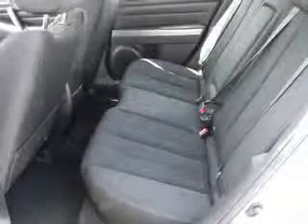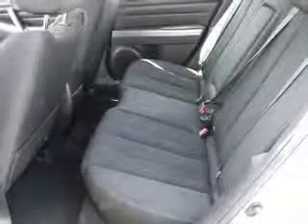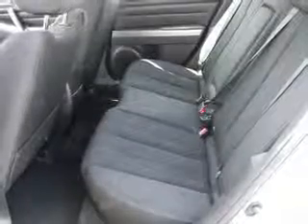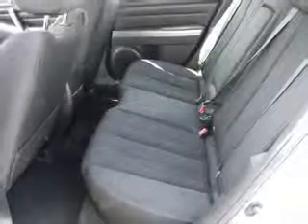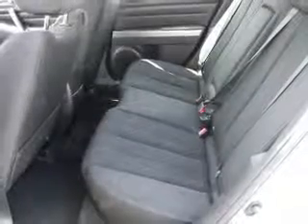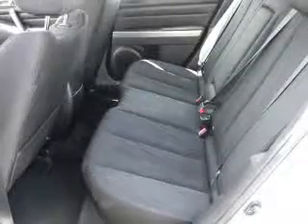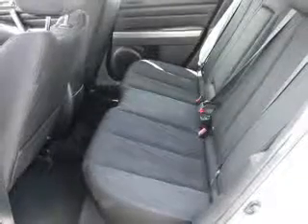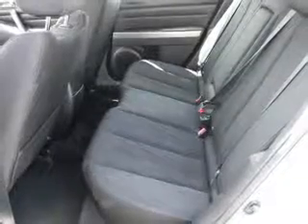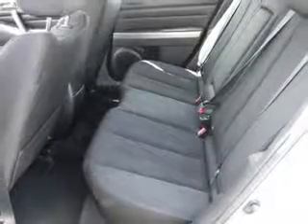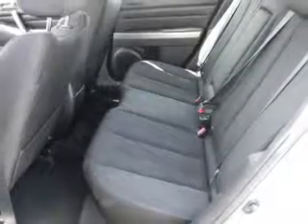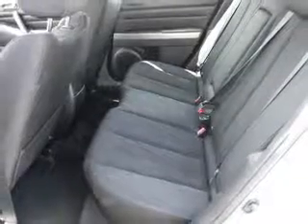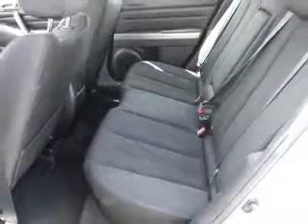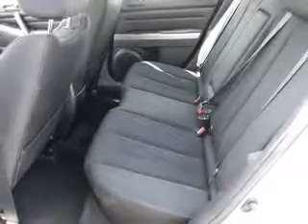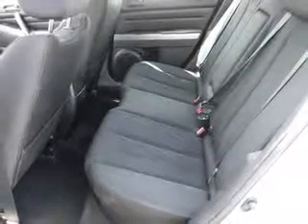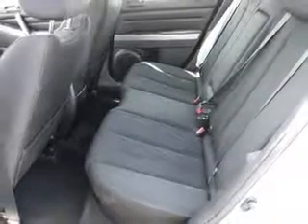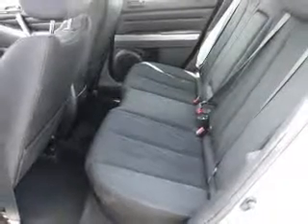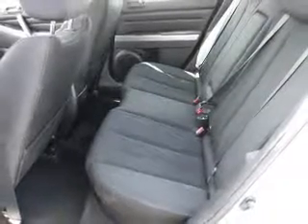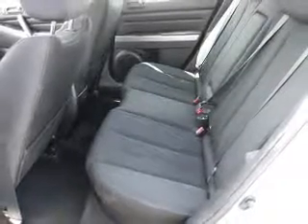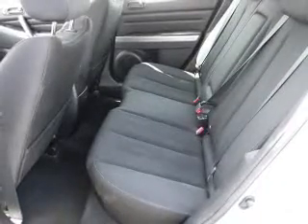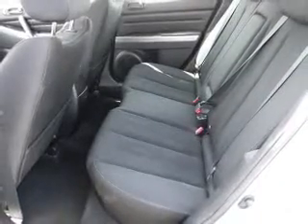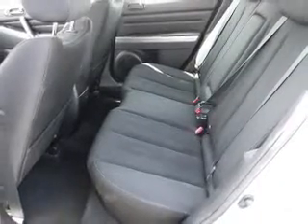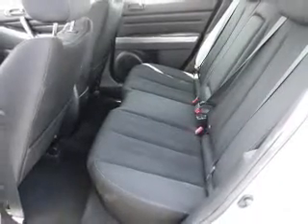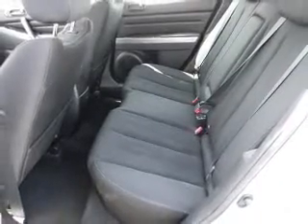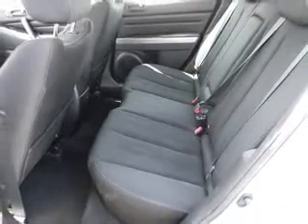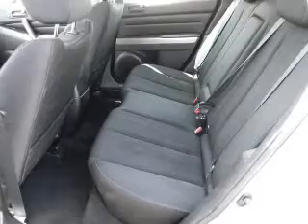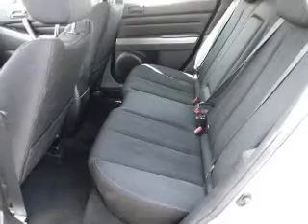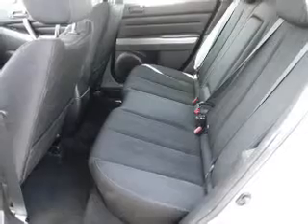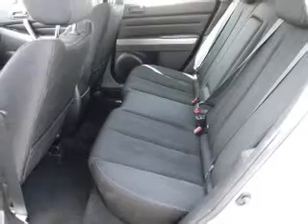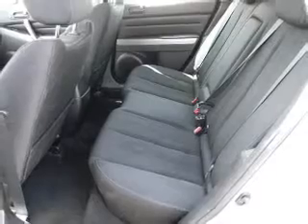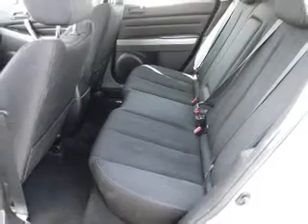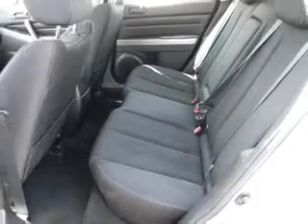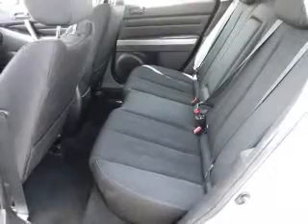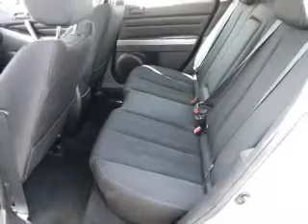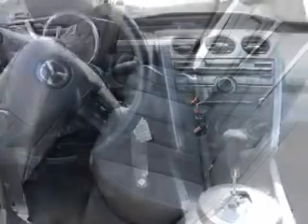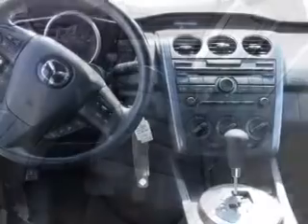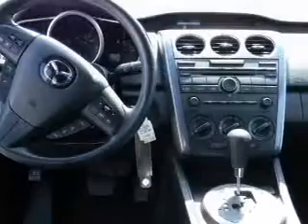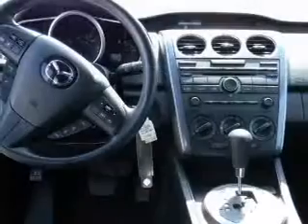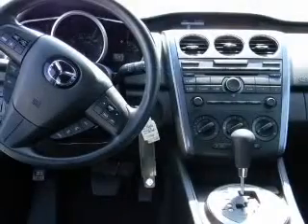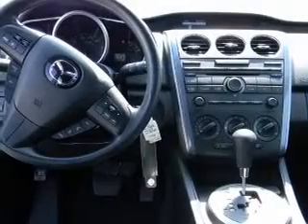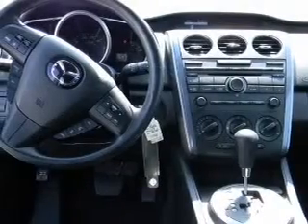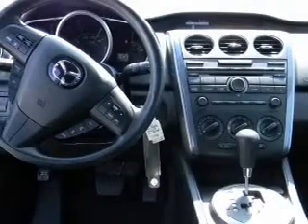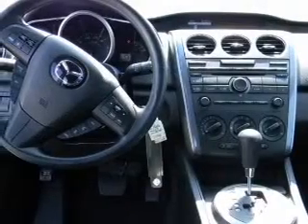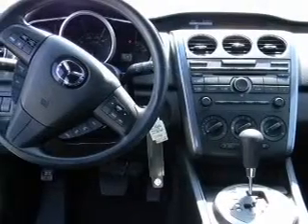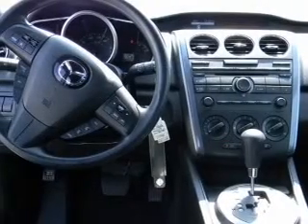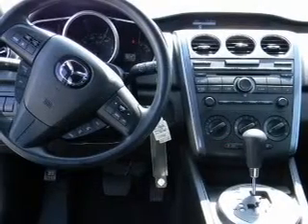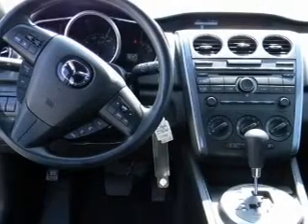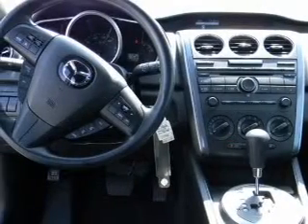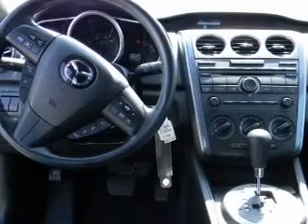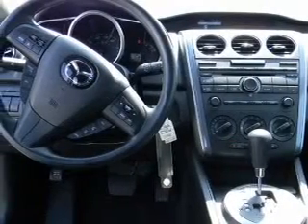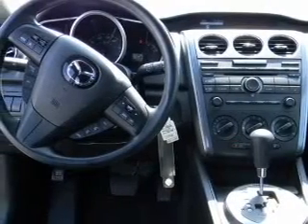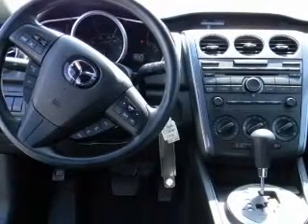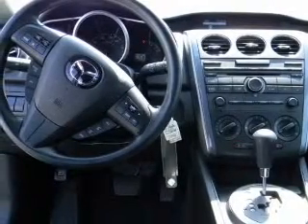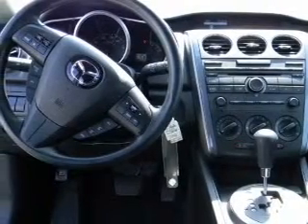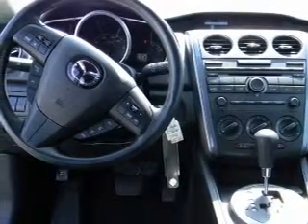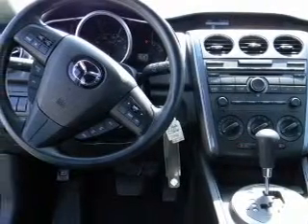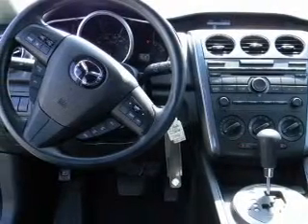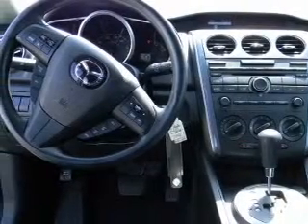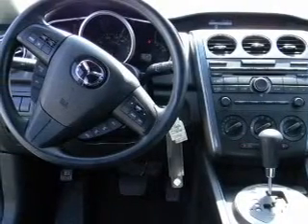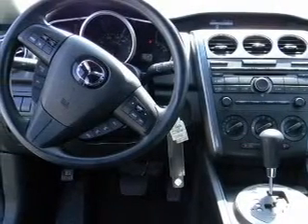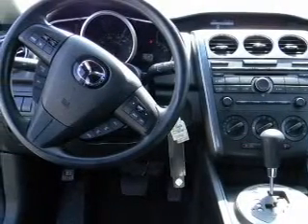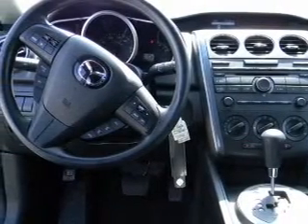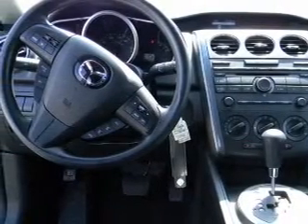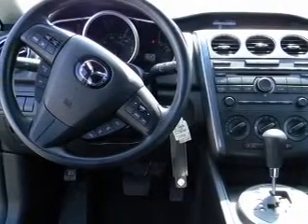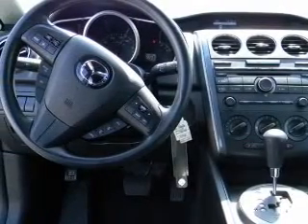Keyless entry. Power door locks. Power windows. Cruise control. Bluetooth wireless. AM FM stereo. And power steering.